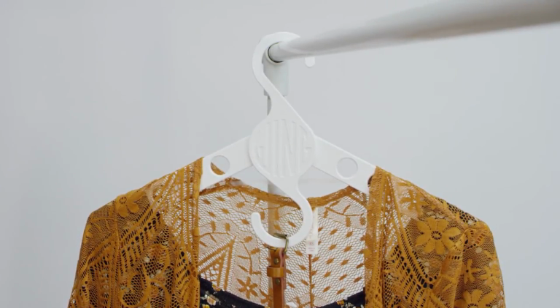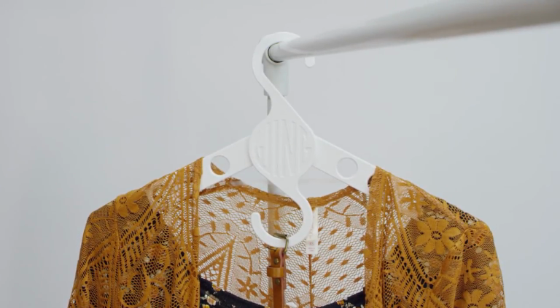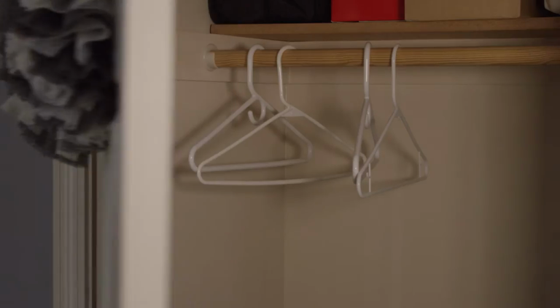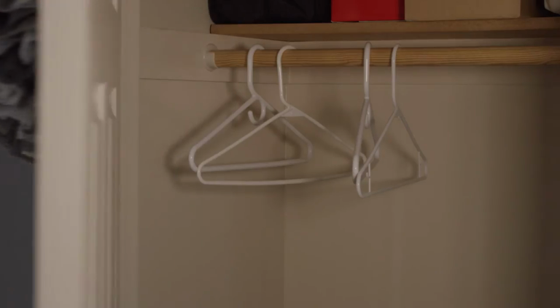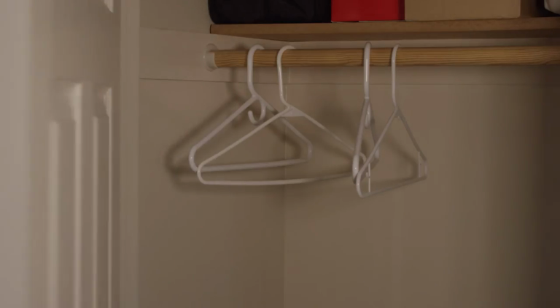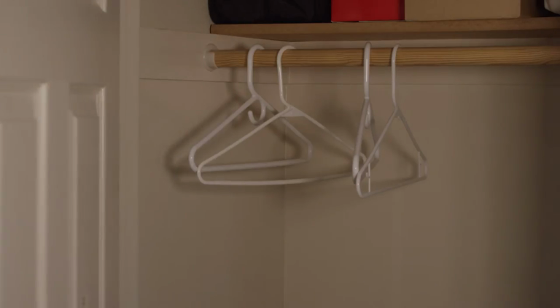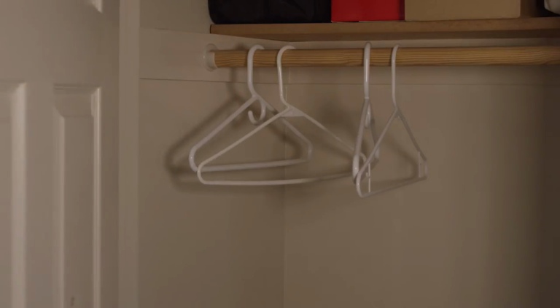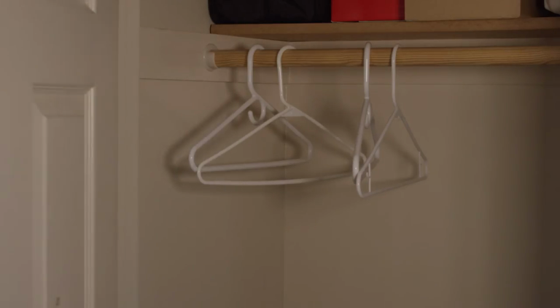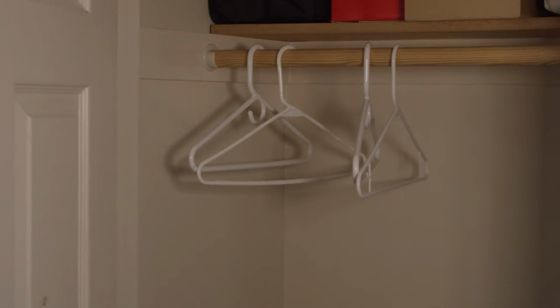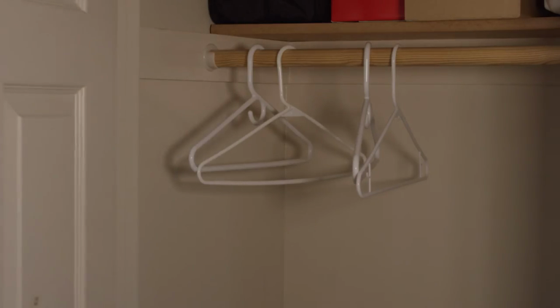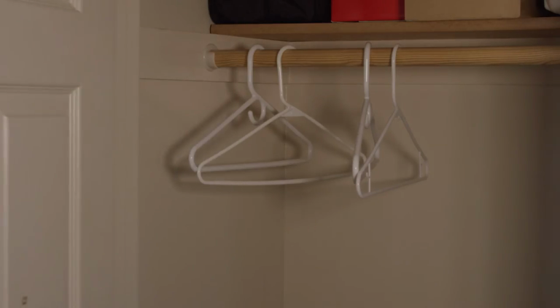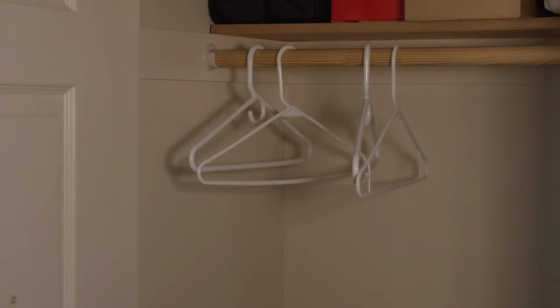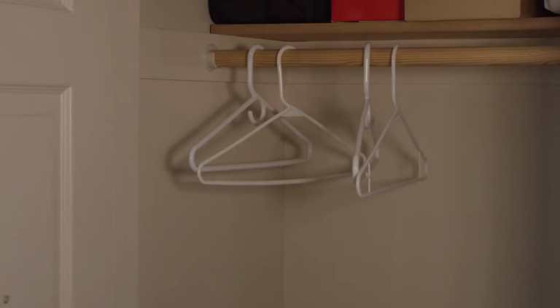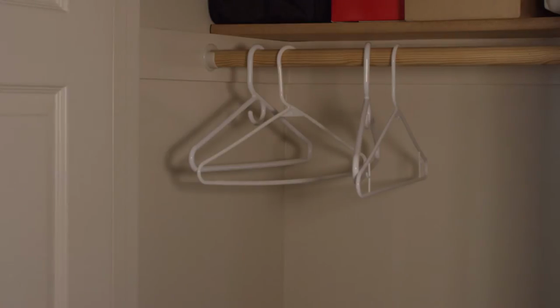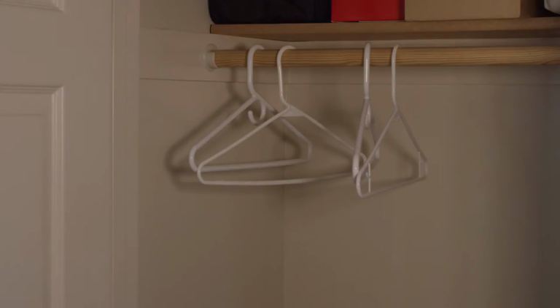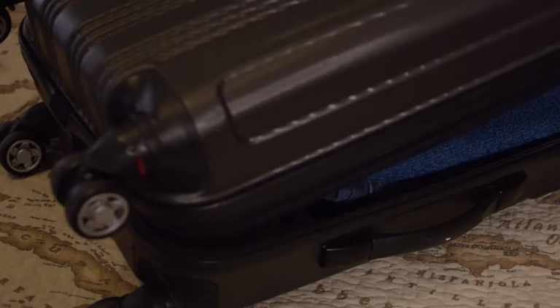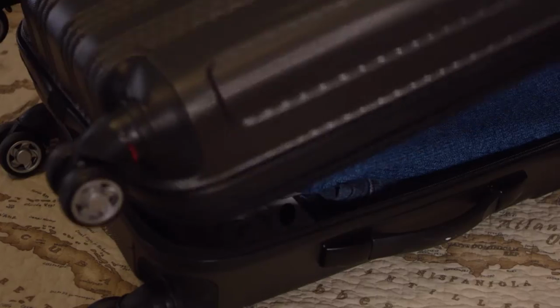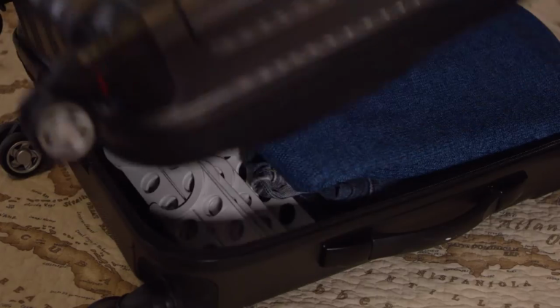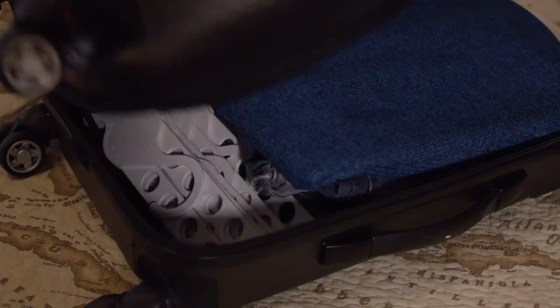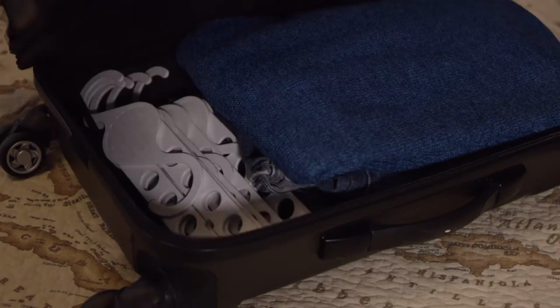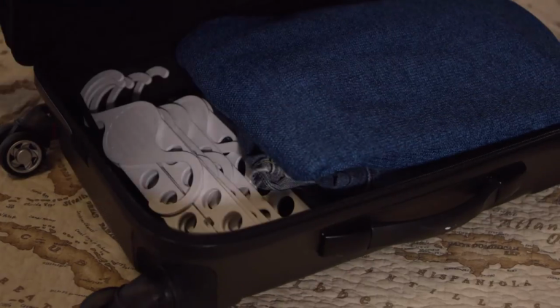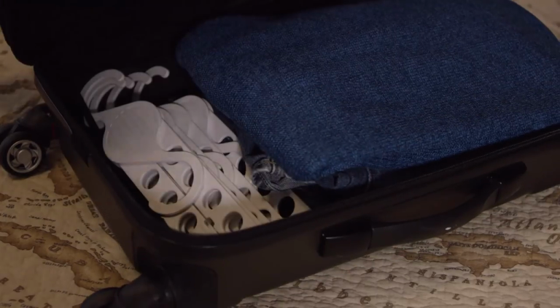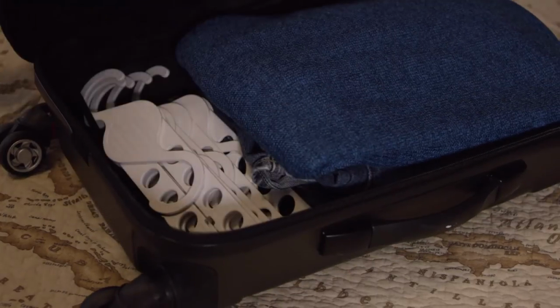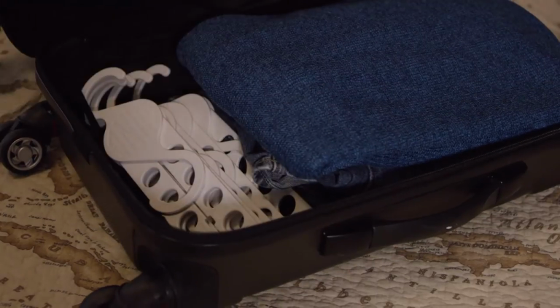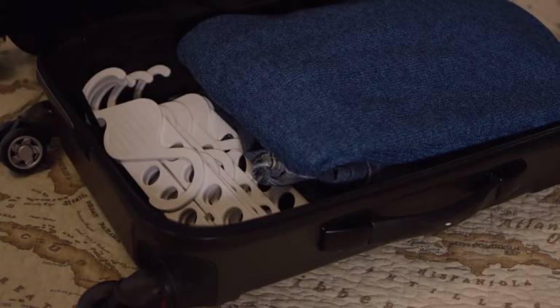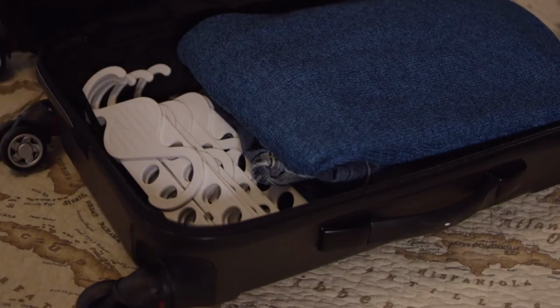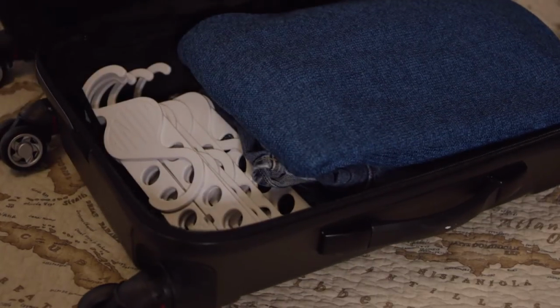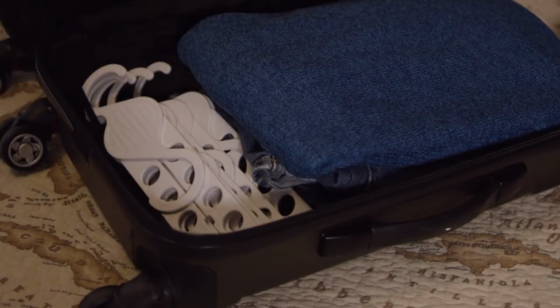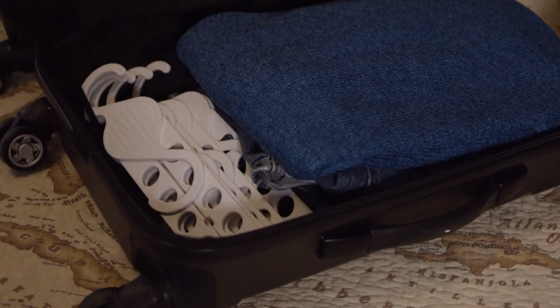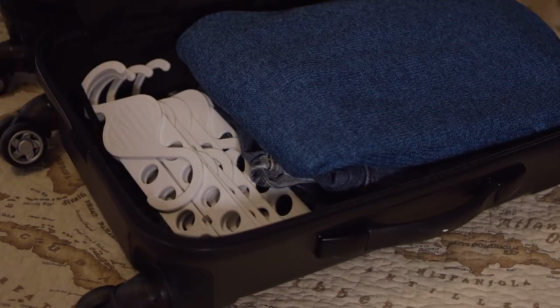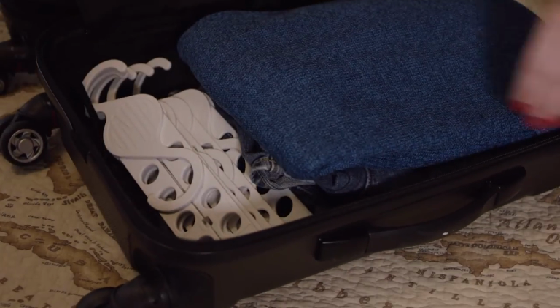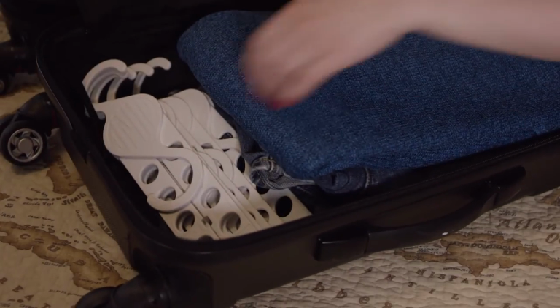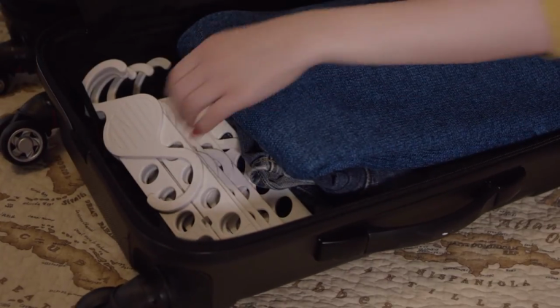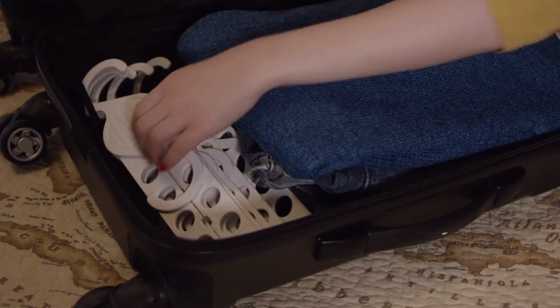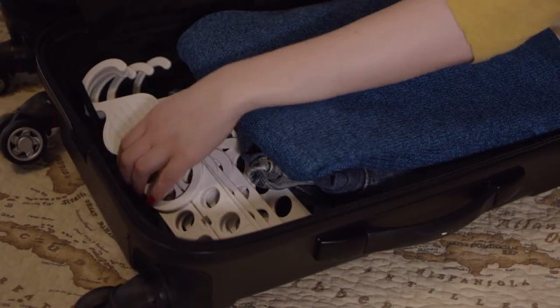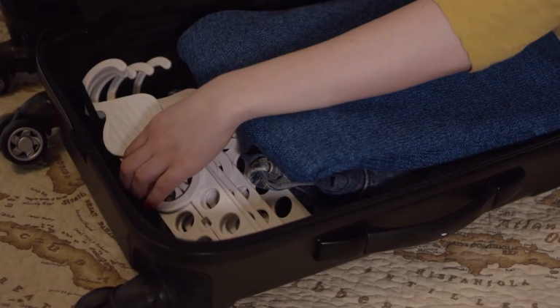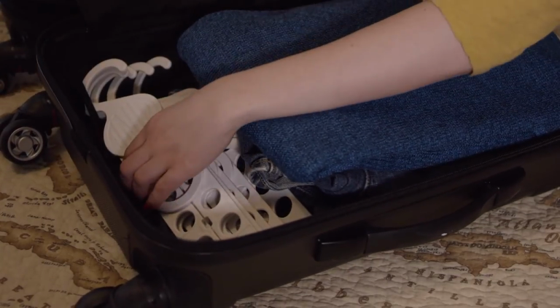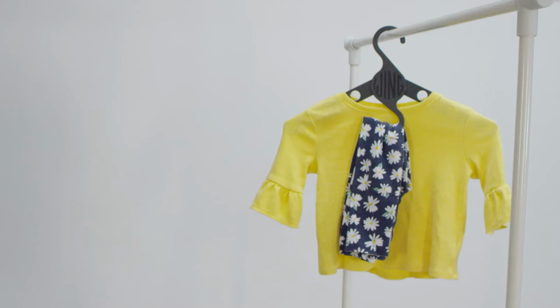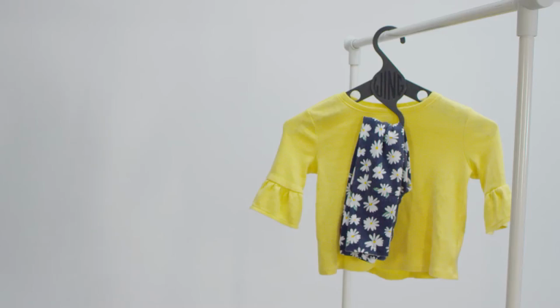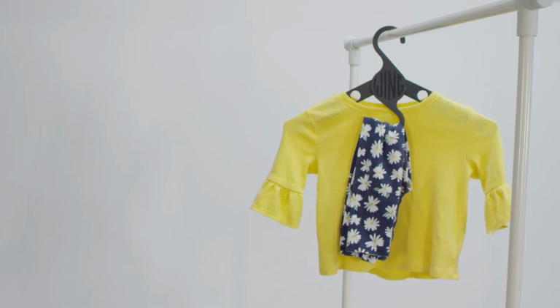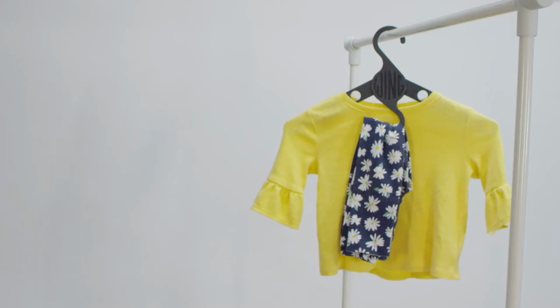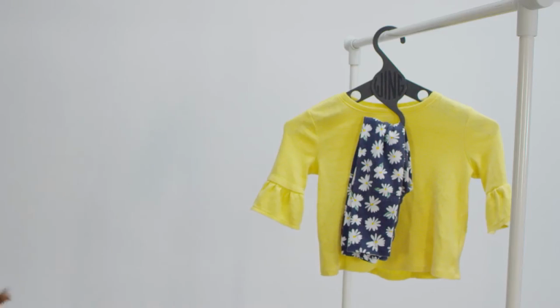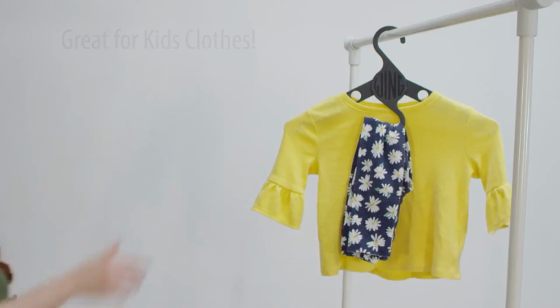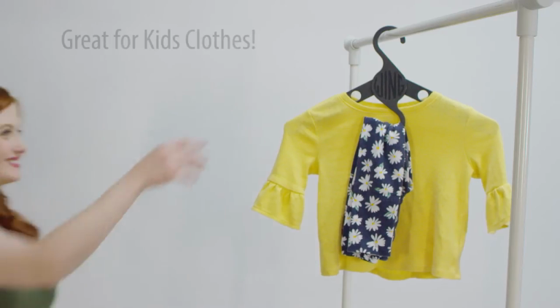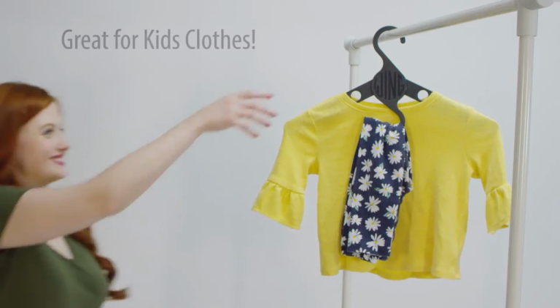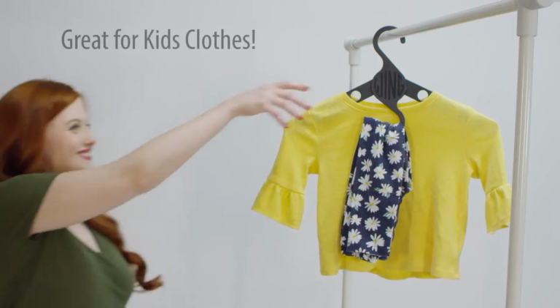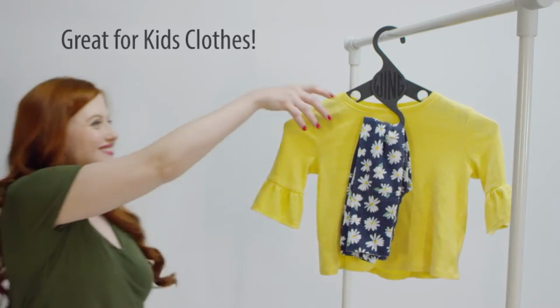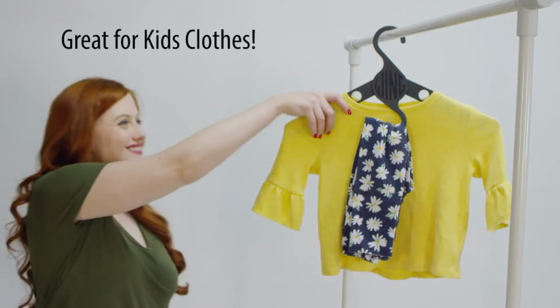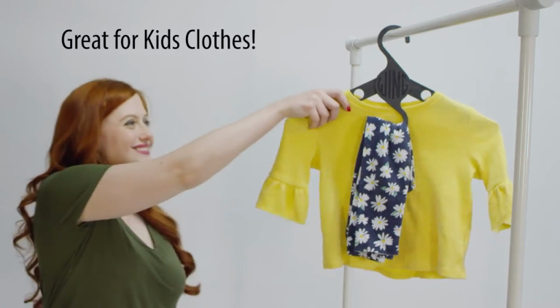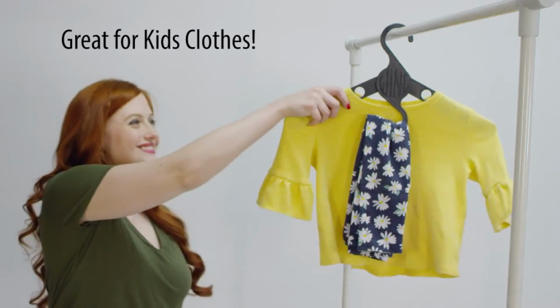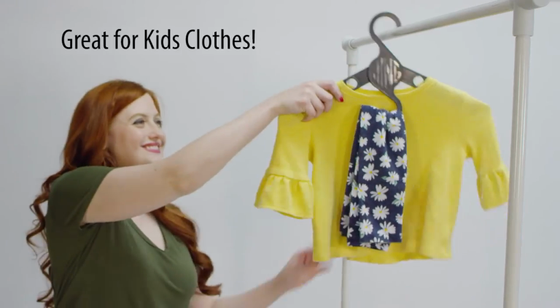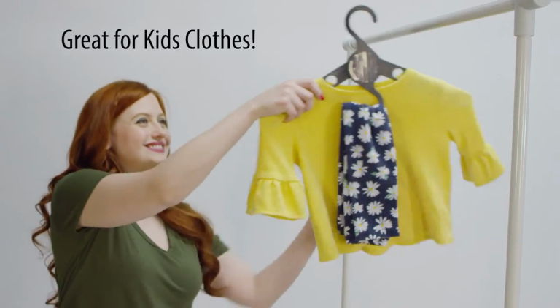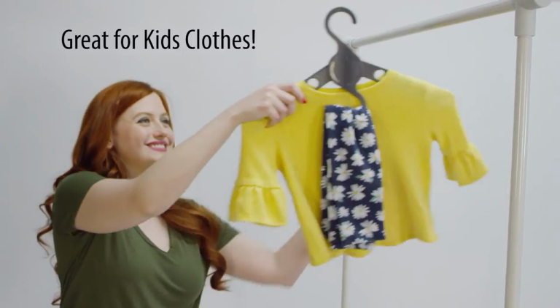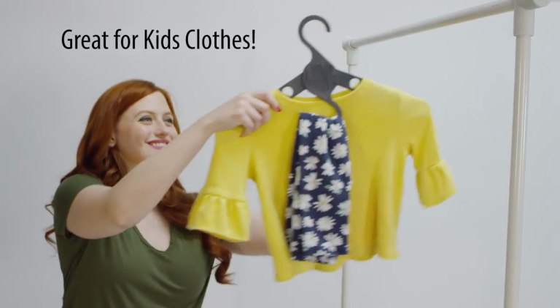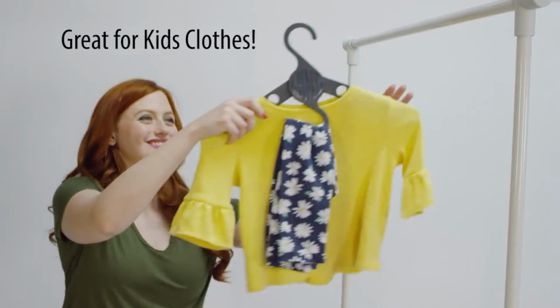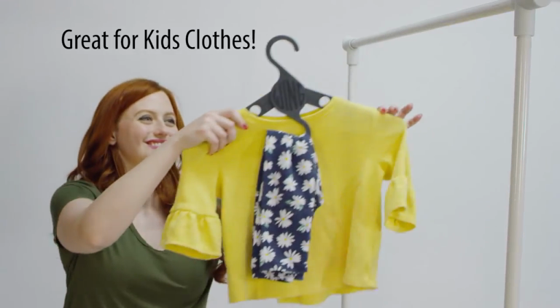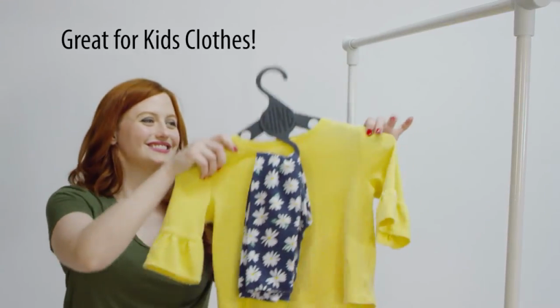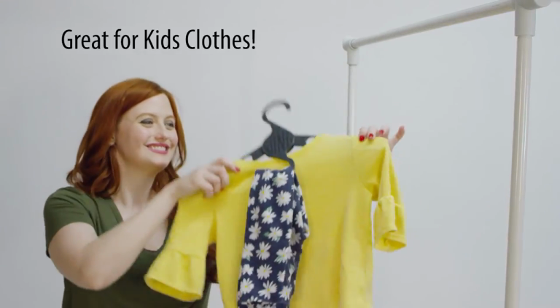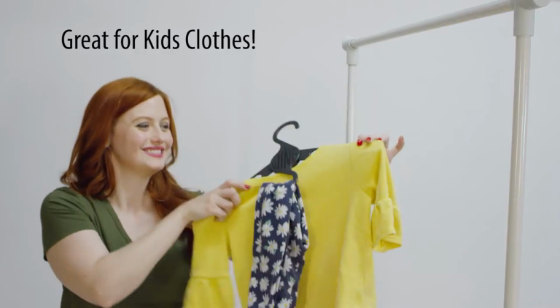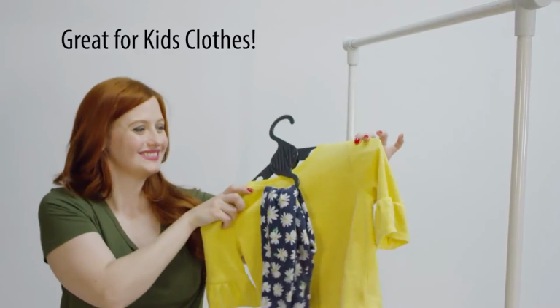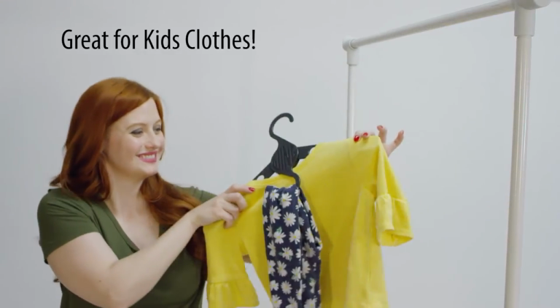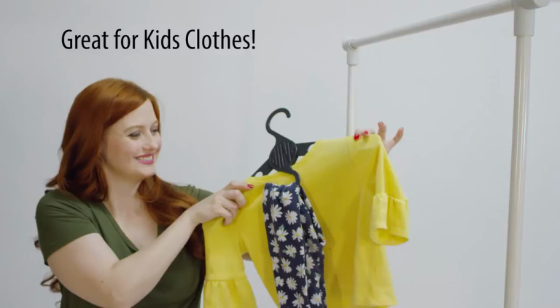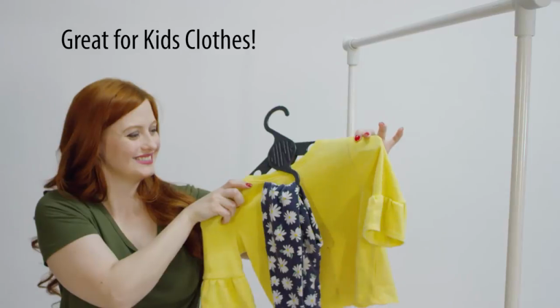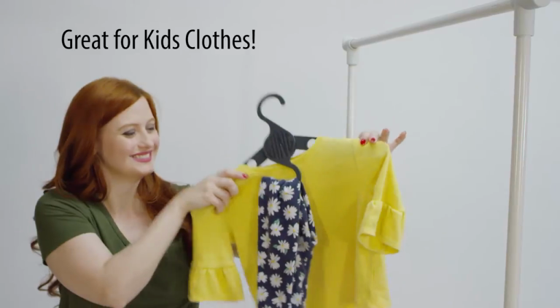Never enough hangers in the hotel? The Wing Hanger is compact and stores easily. Wing Hangers work wonders with children's clothes too.